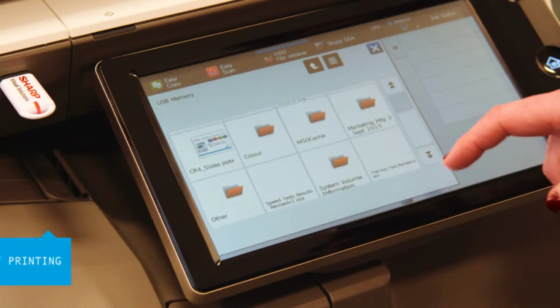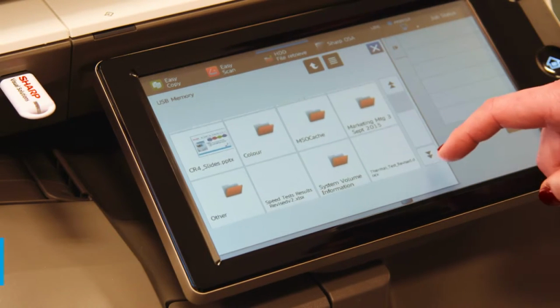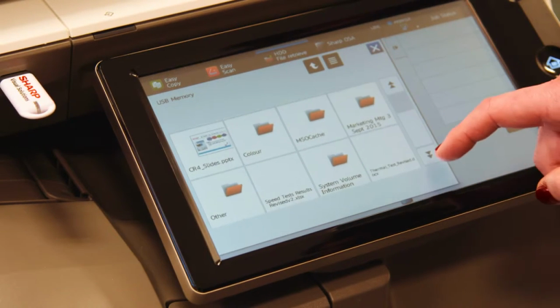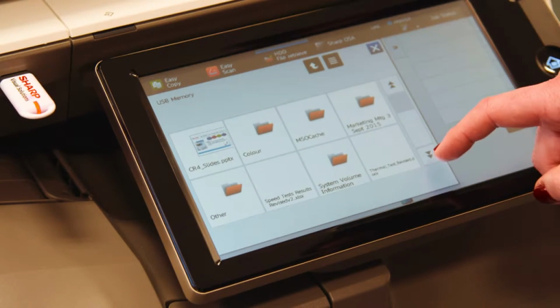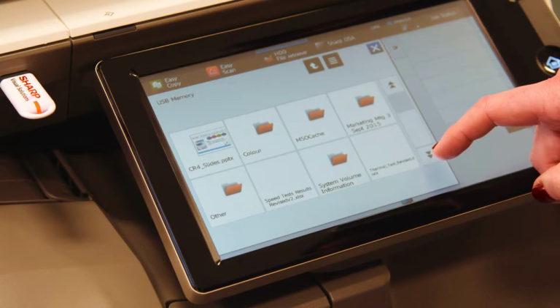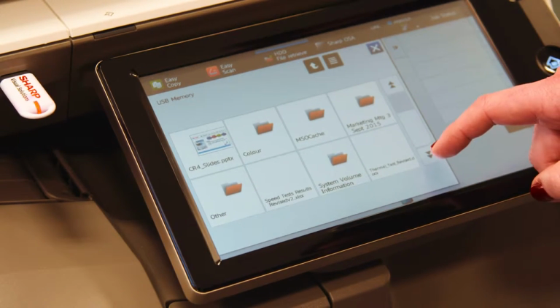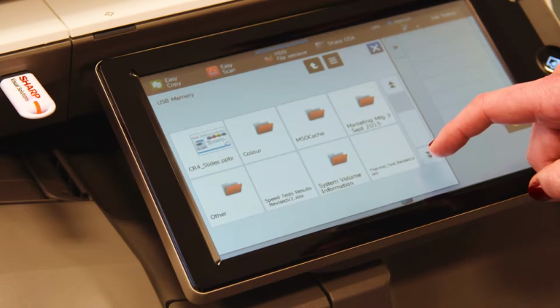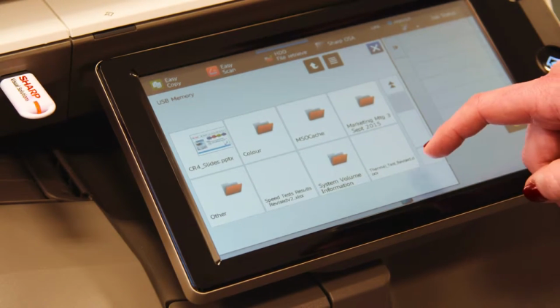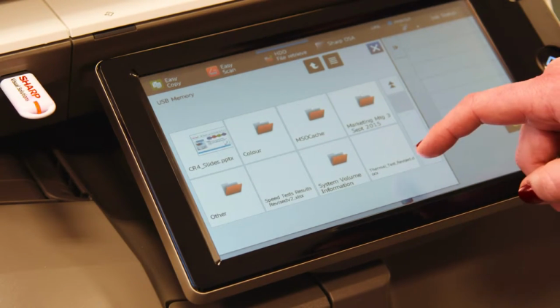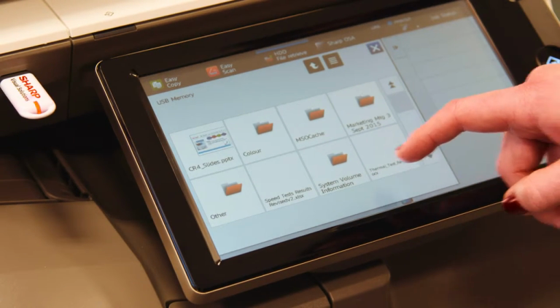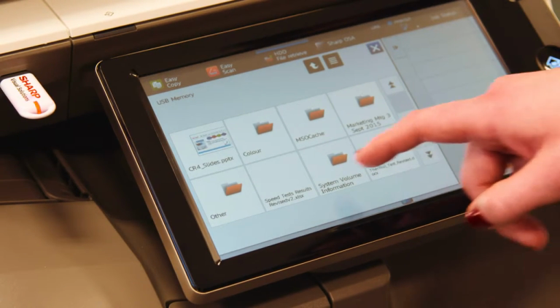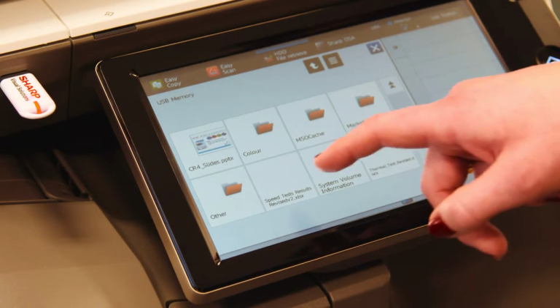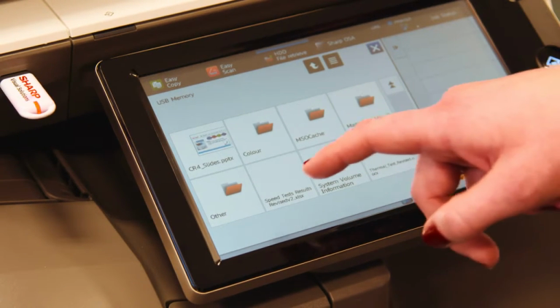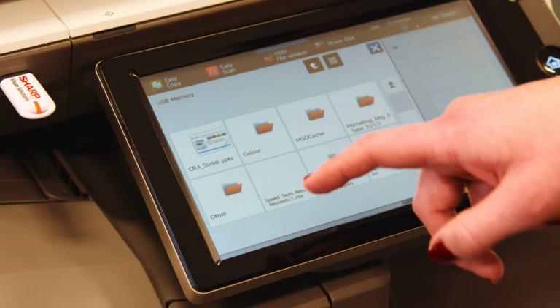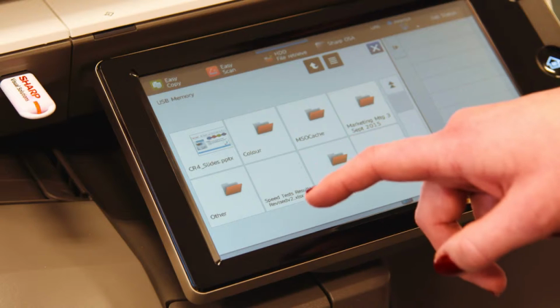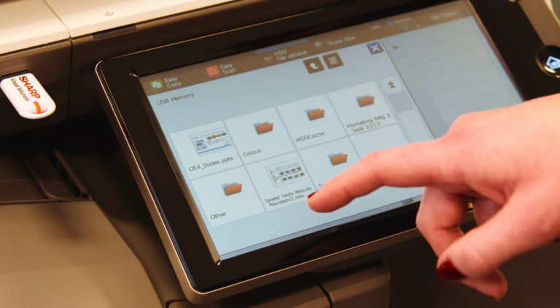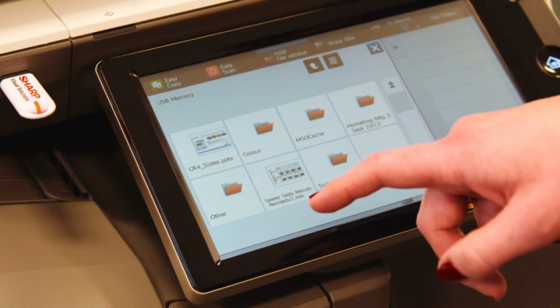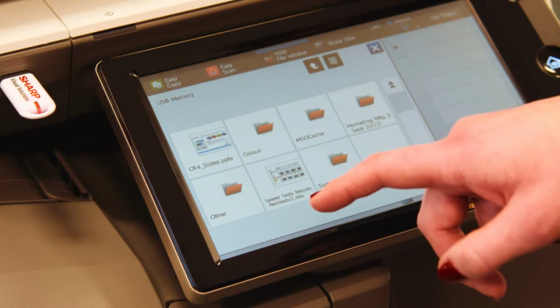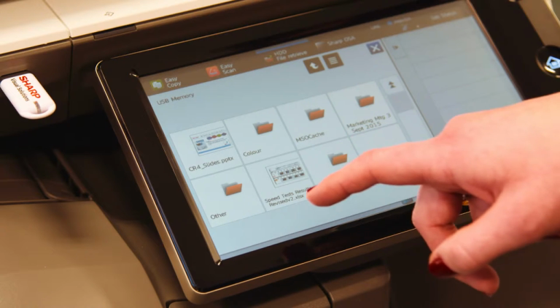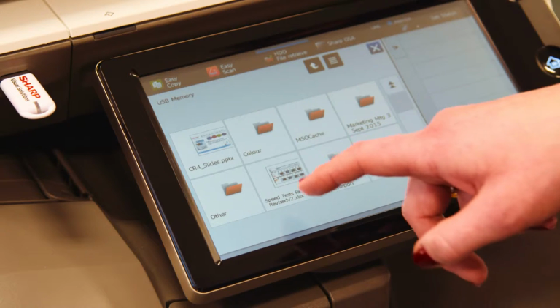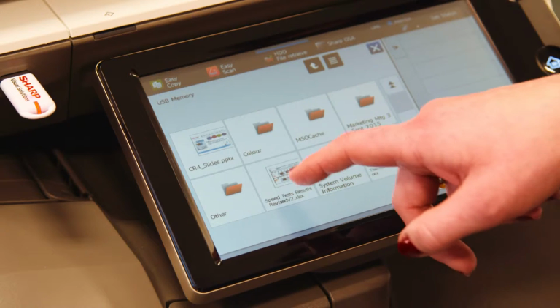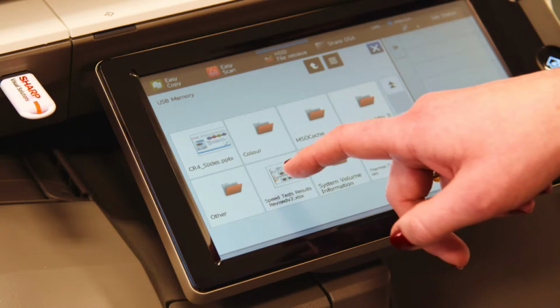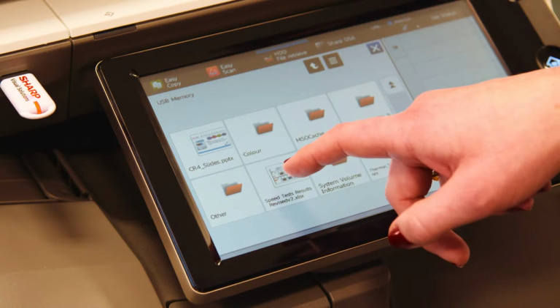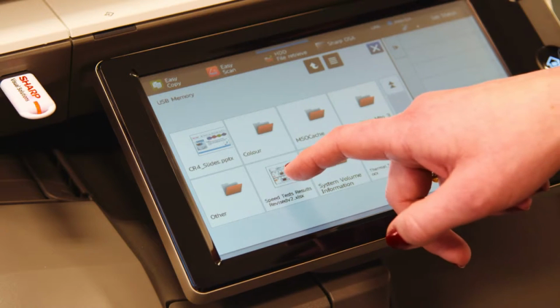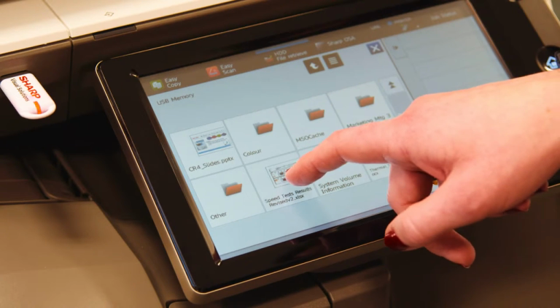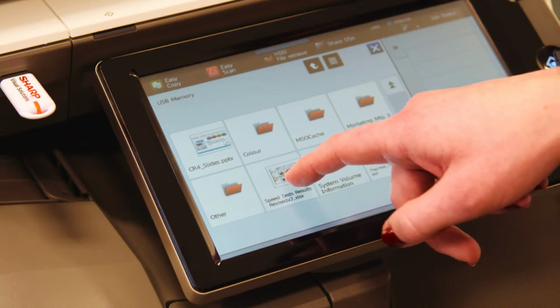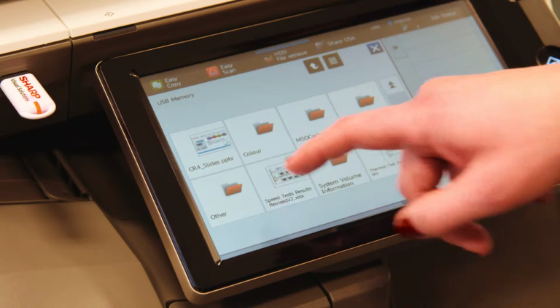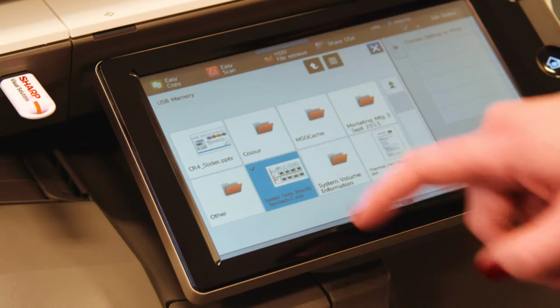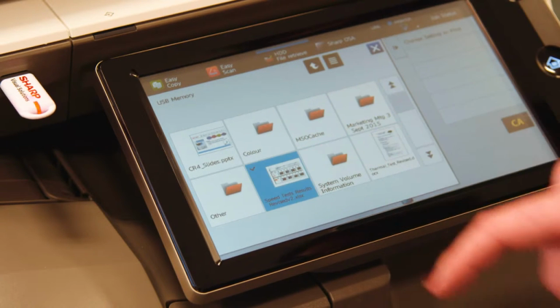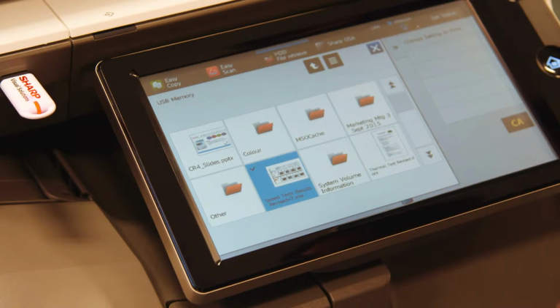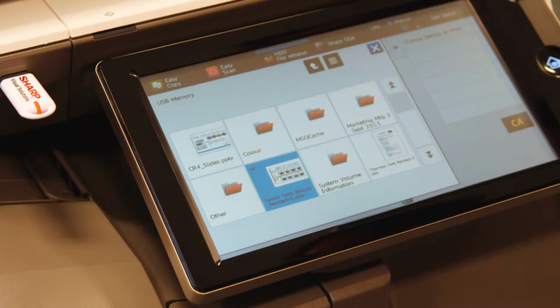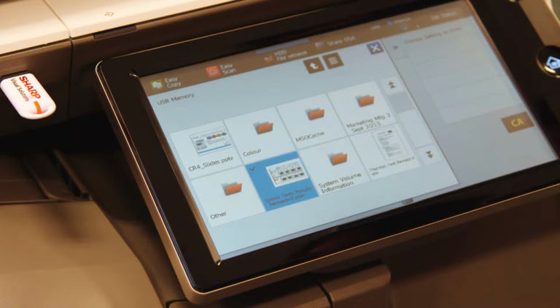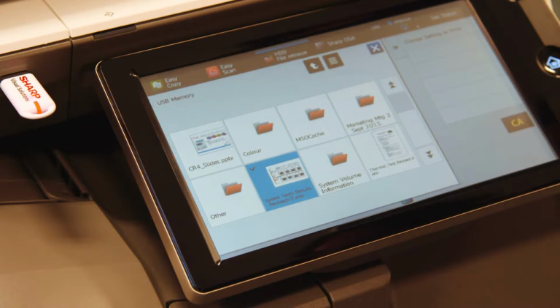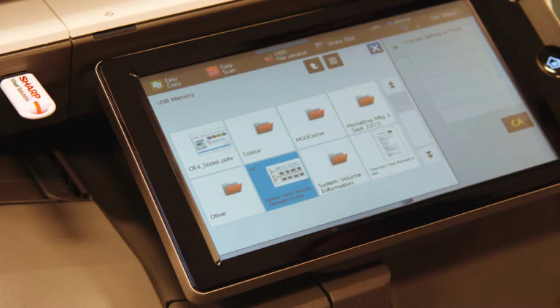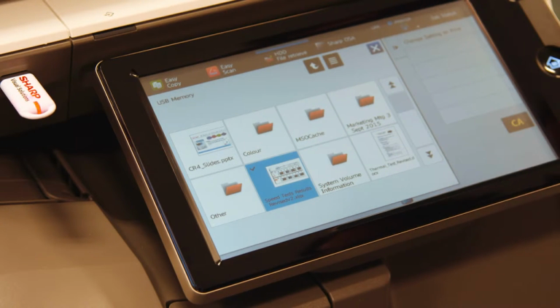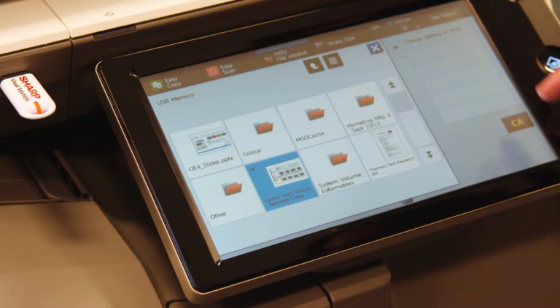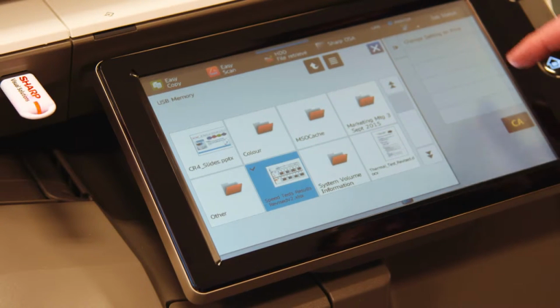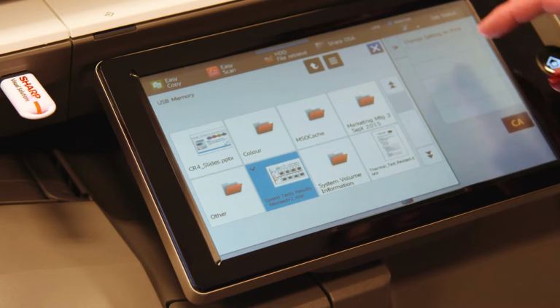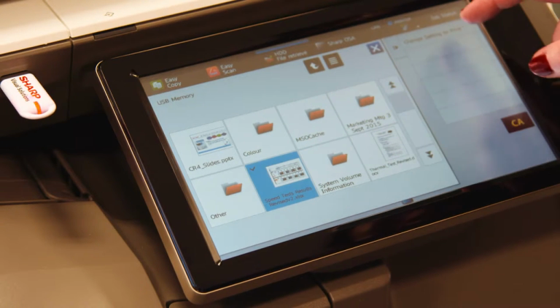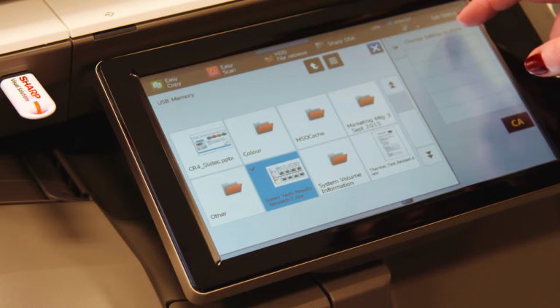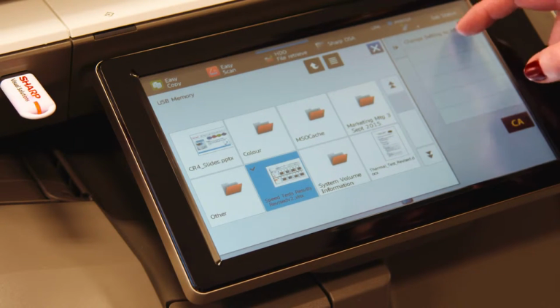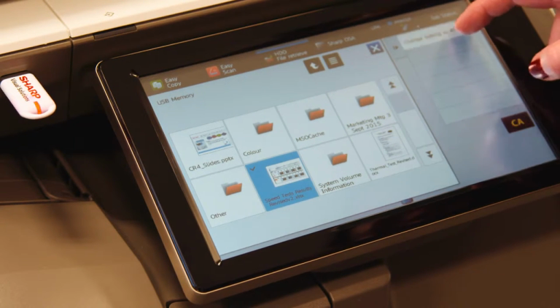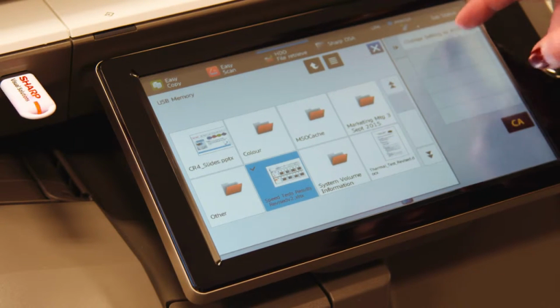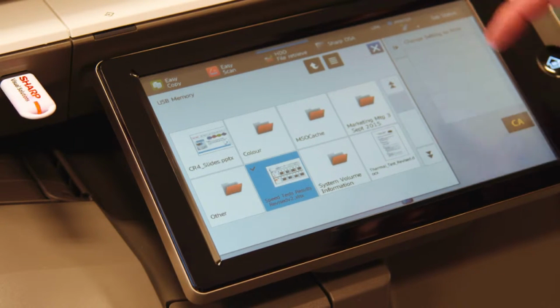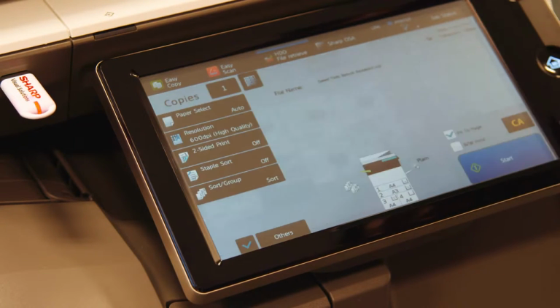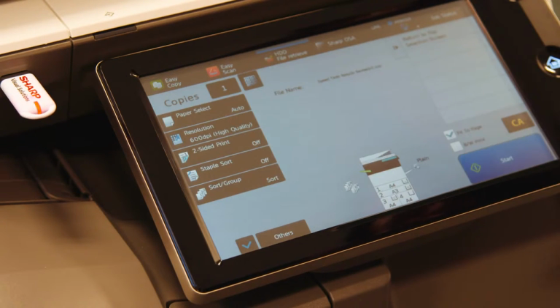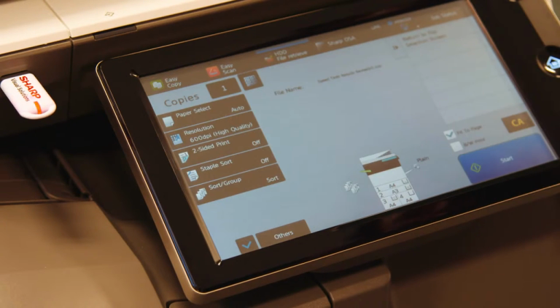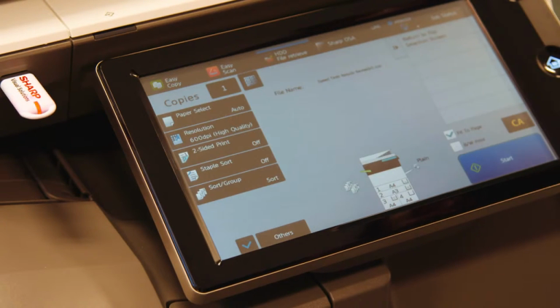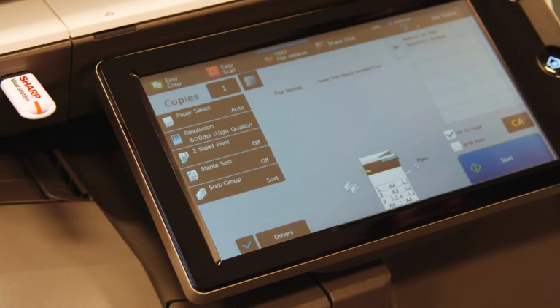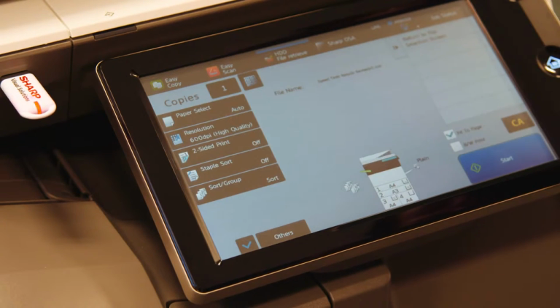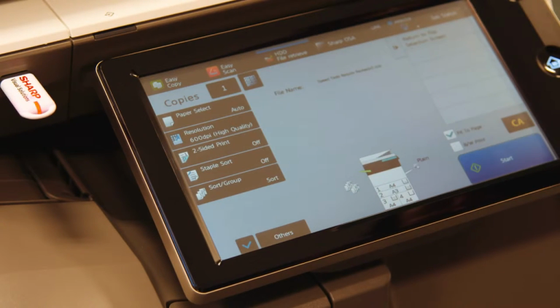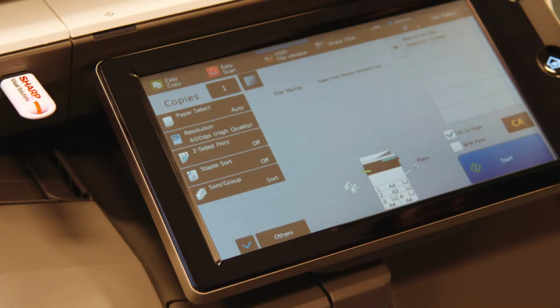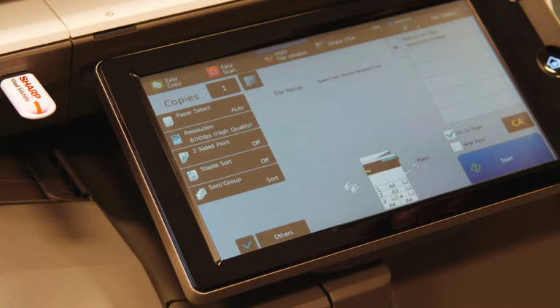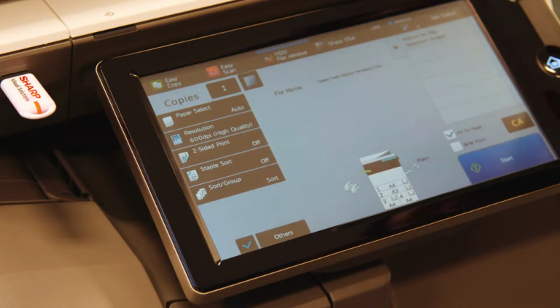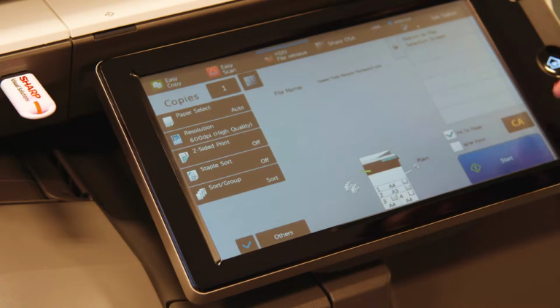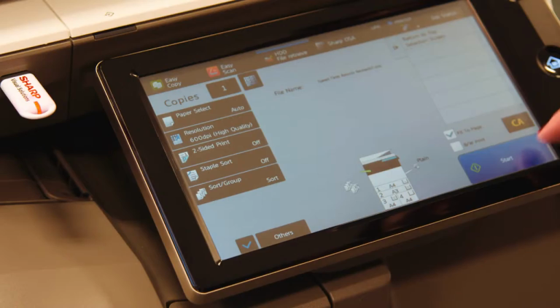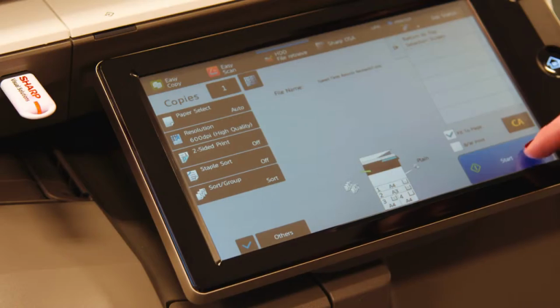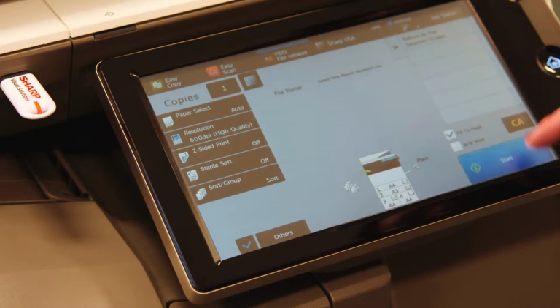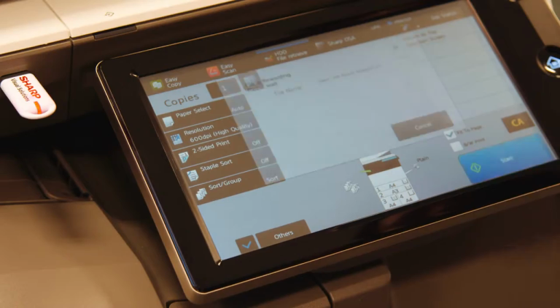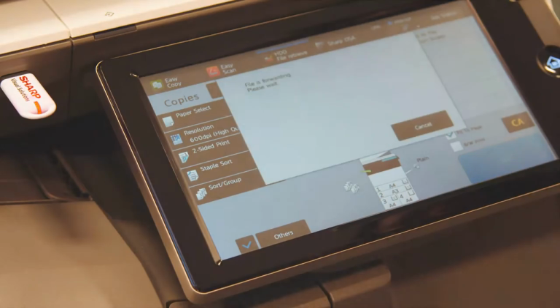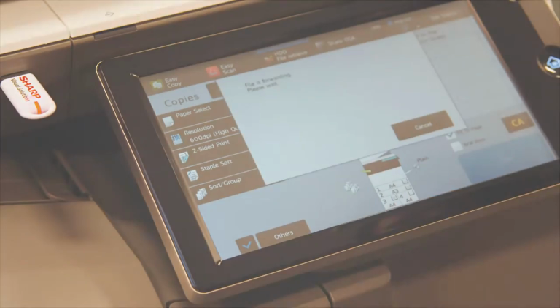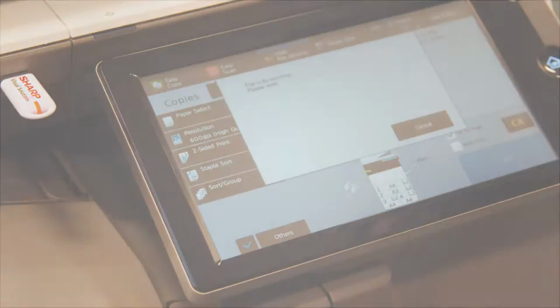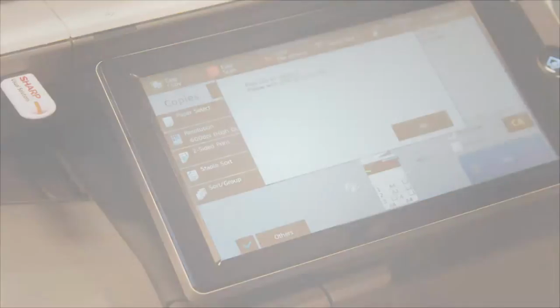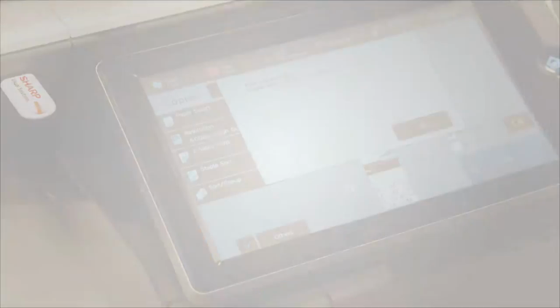Just insert a USB stick, select a file and start printing. And scanning to a USB device is just as easy.